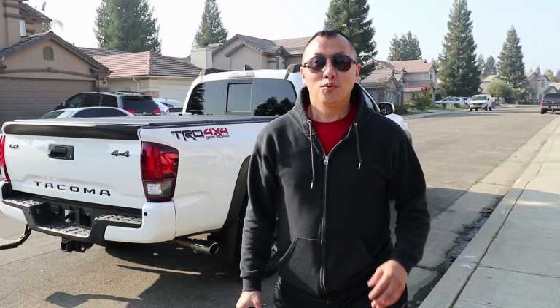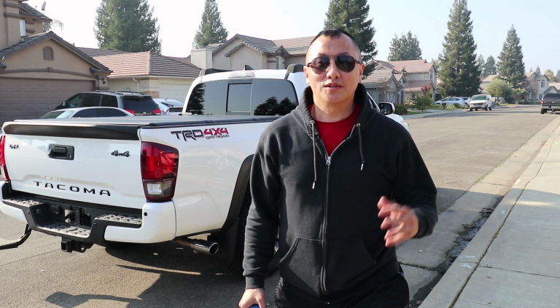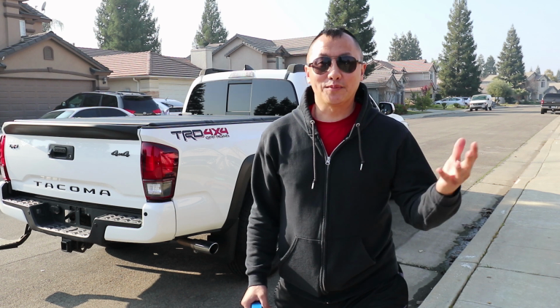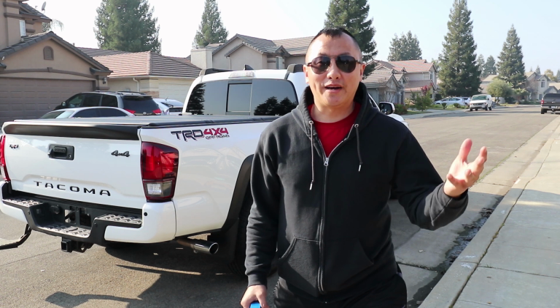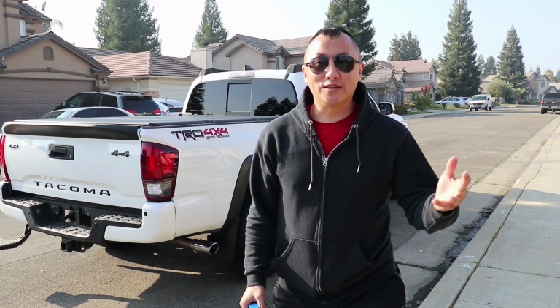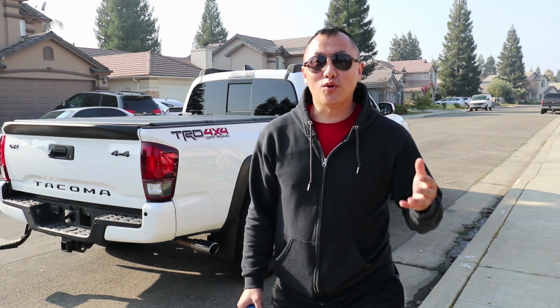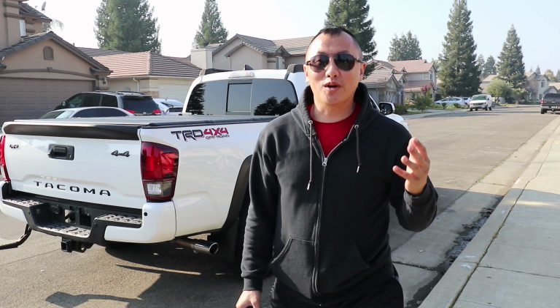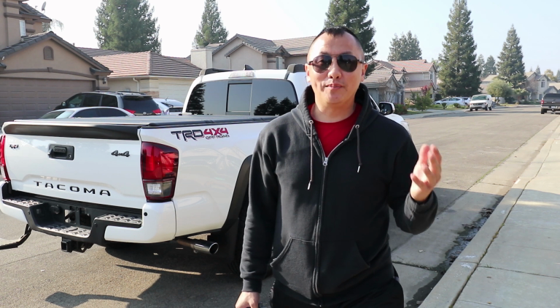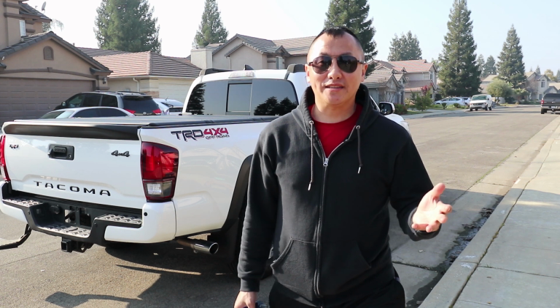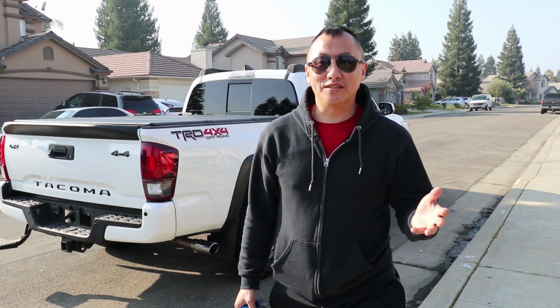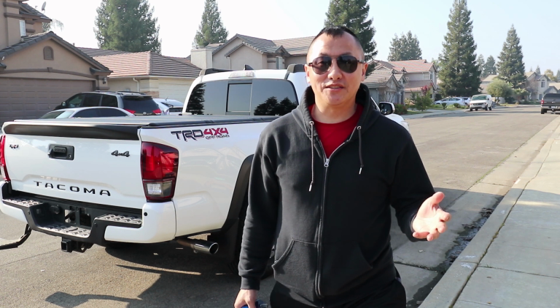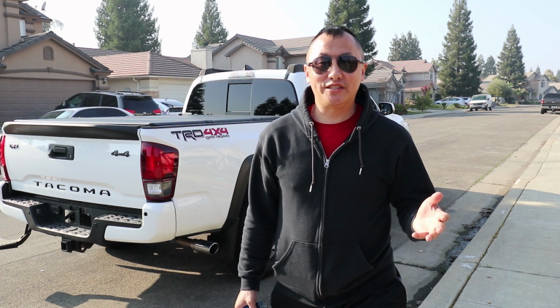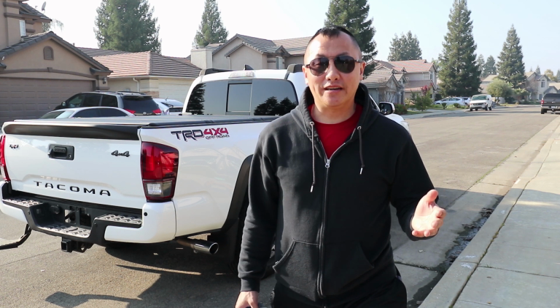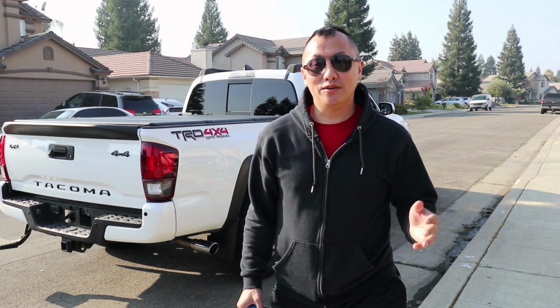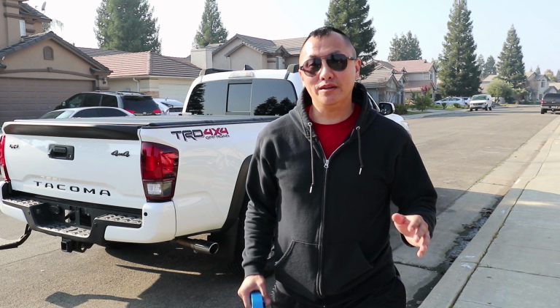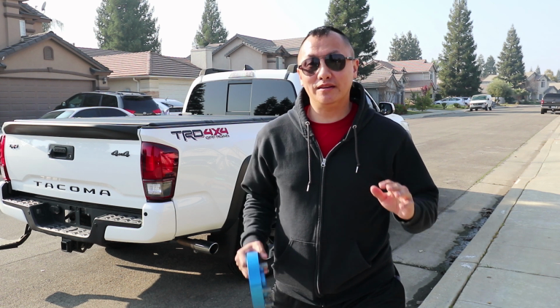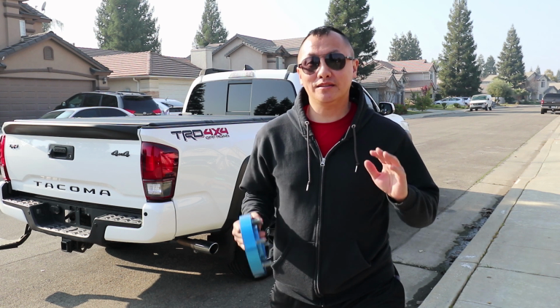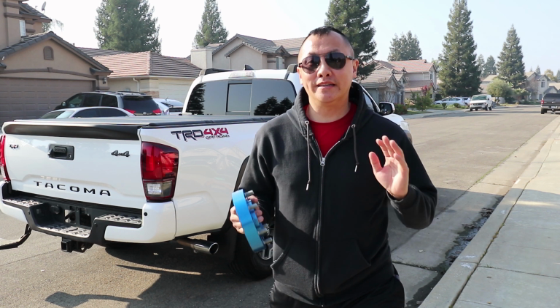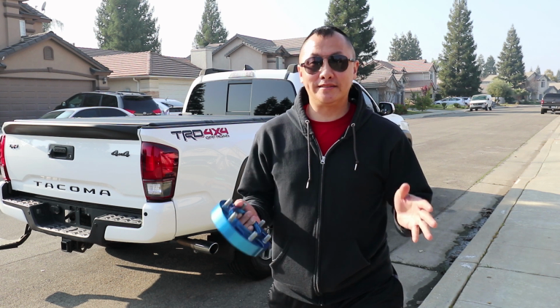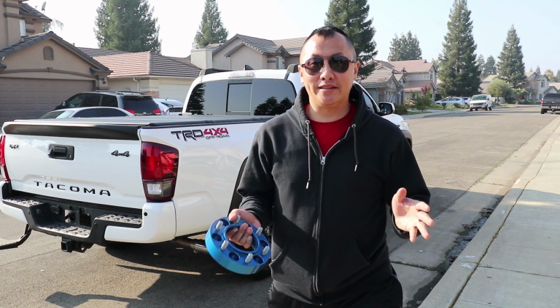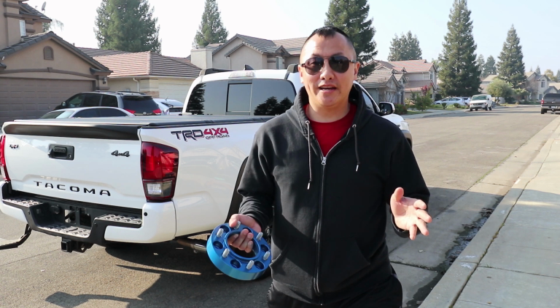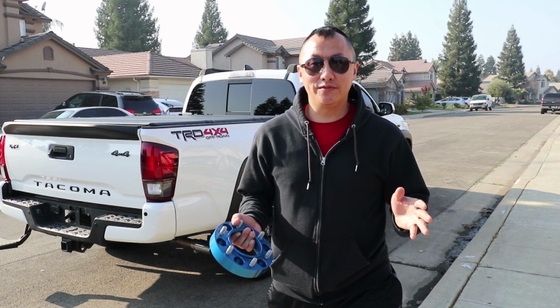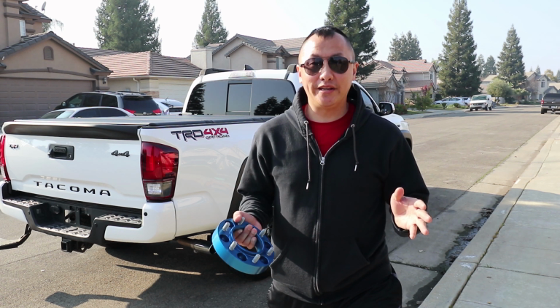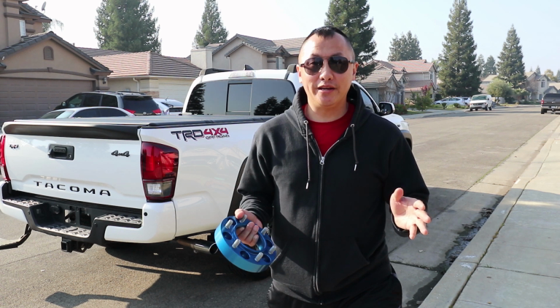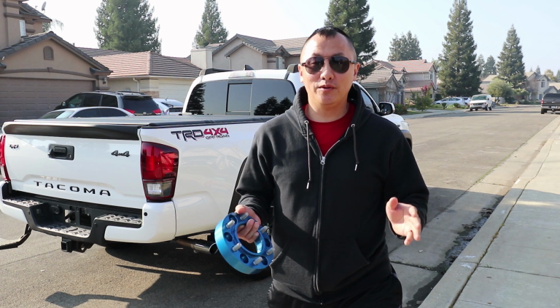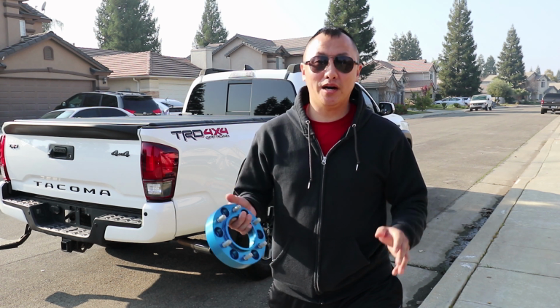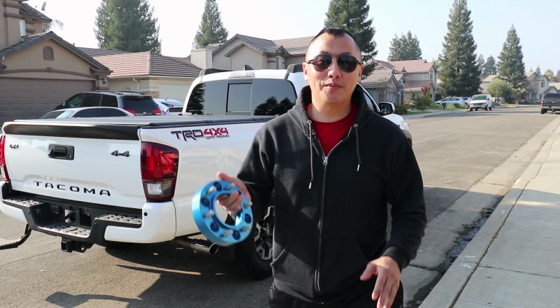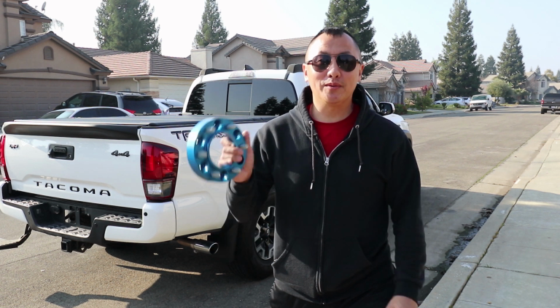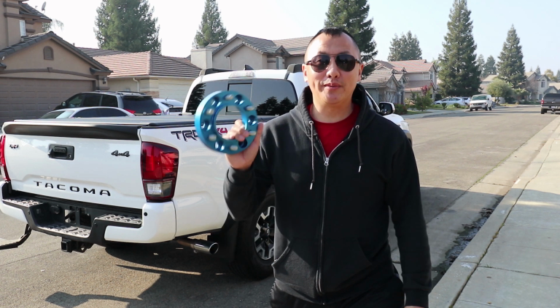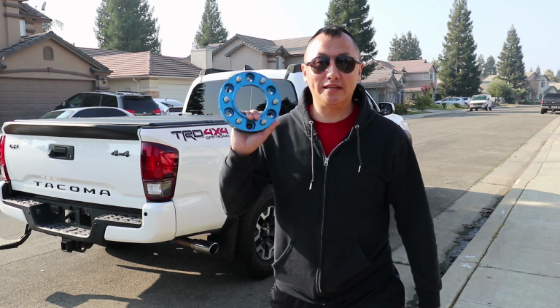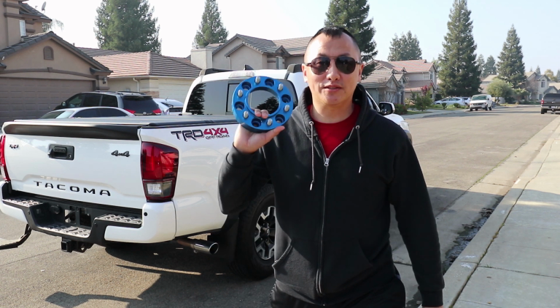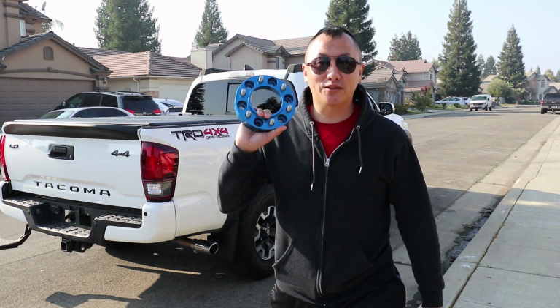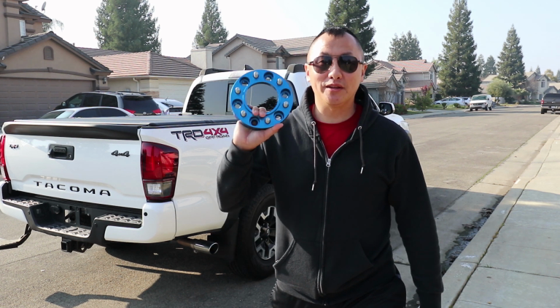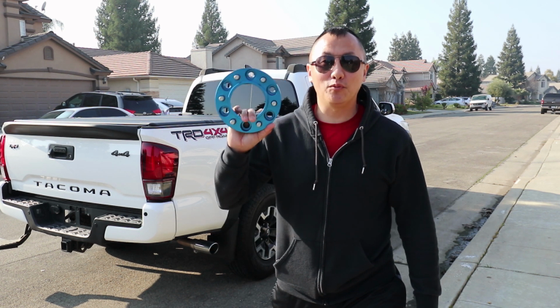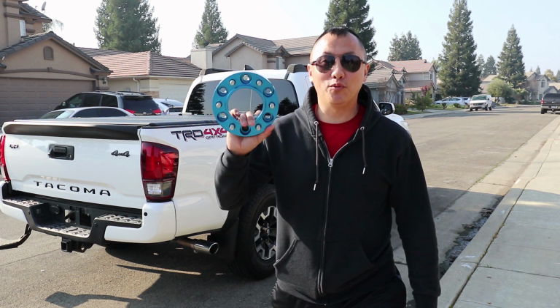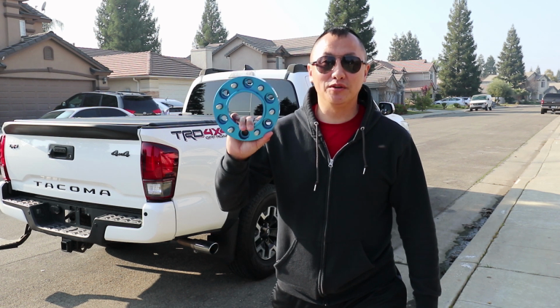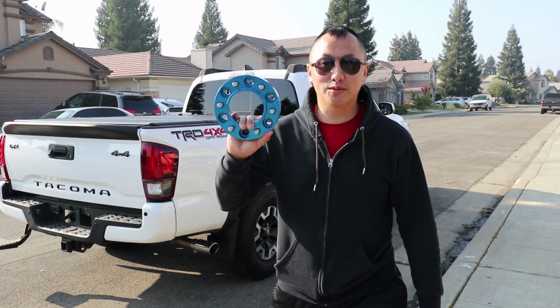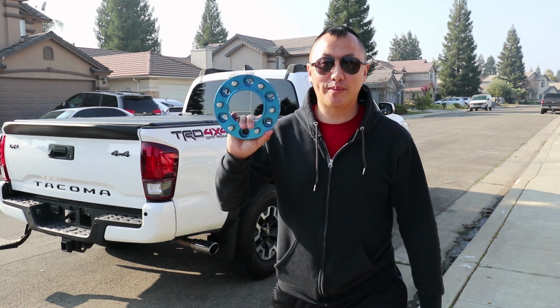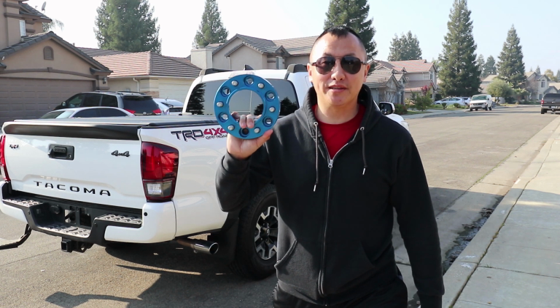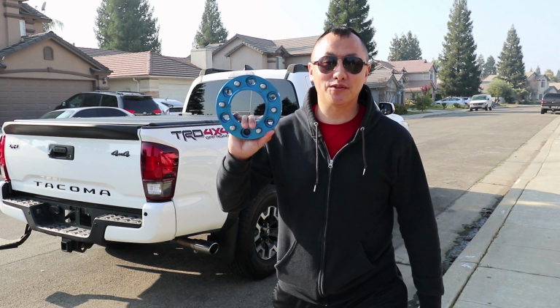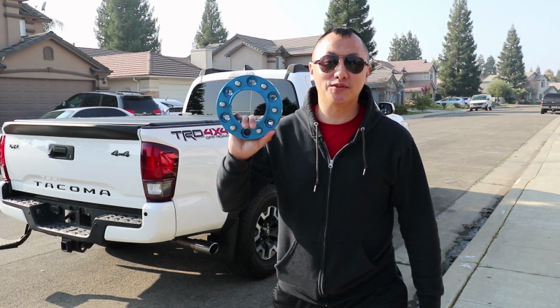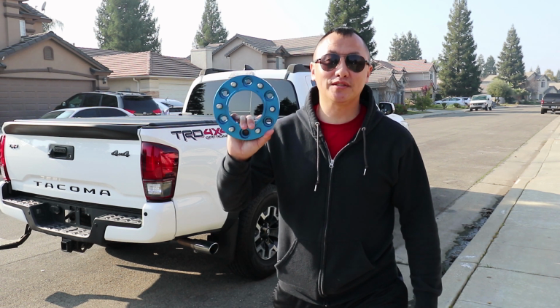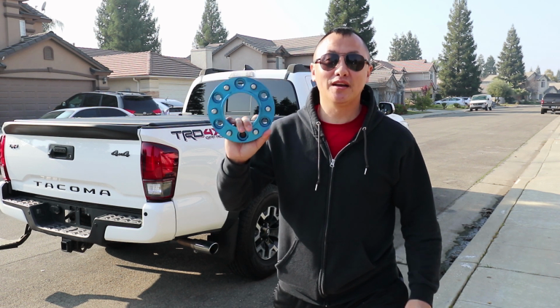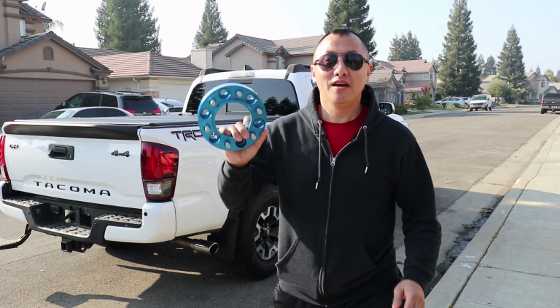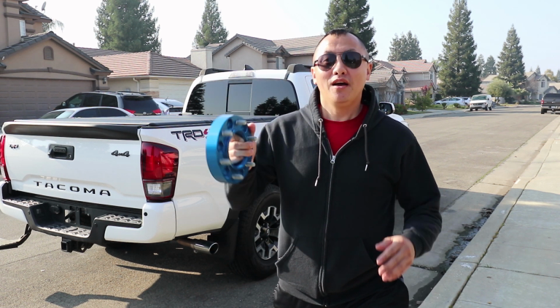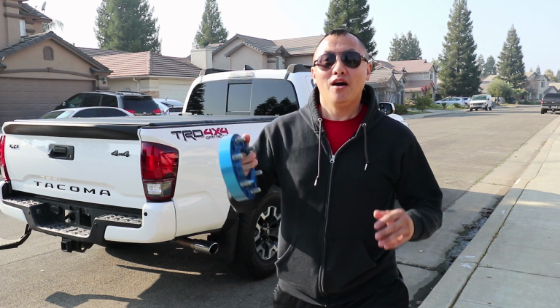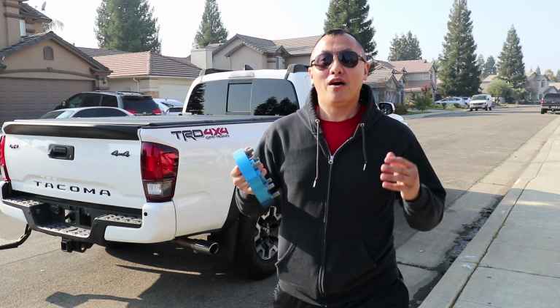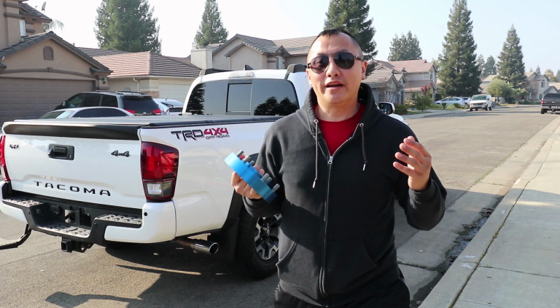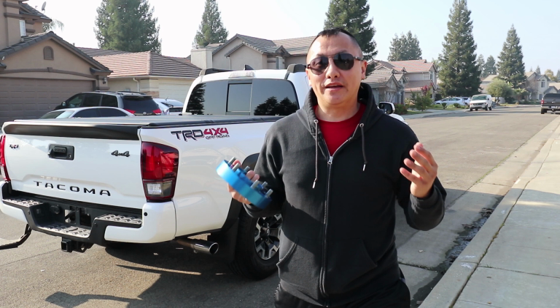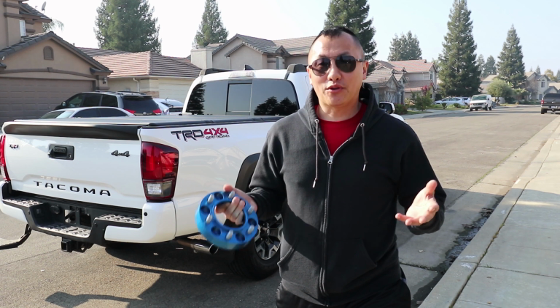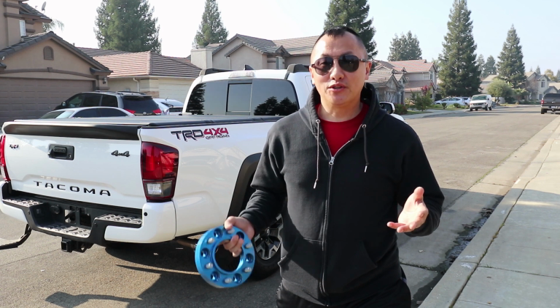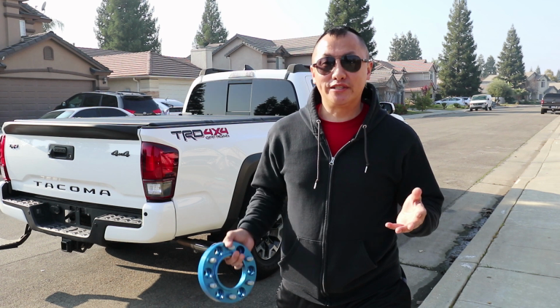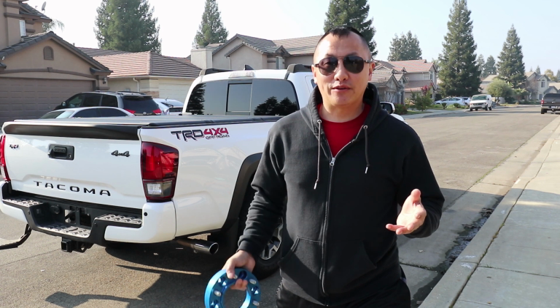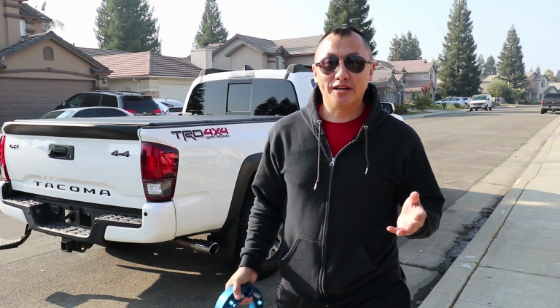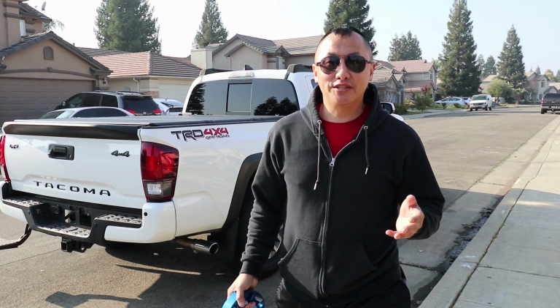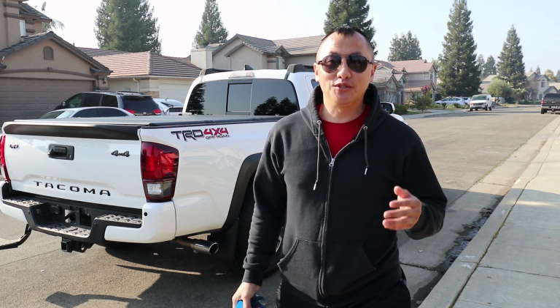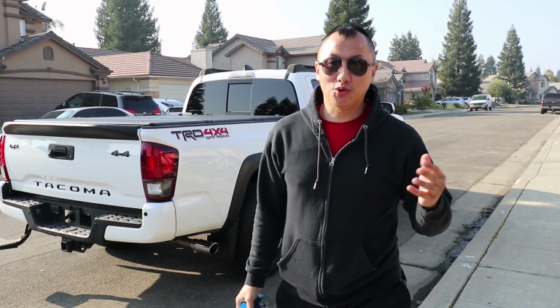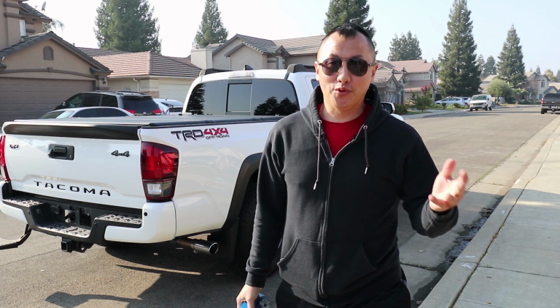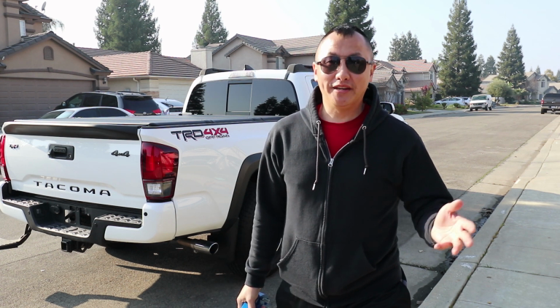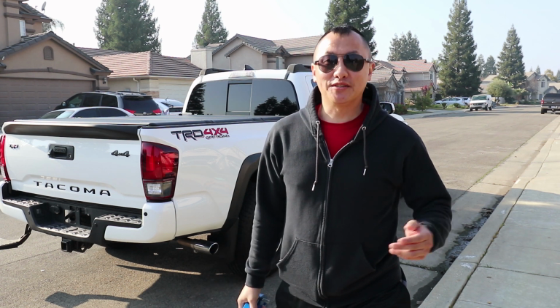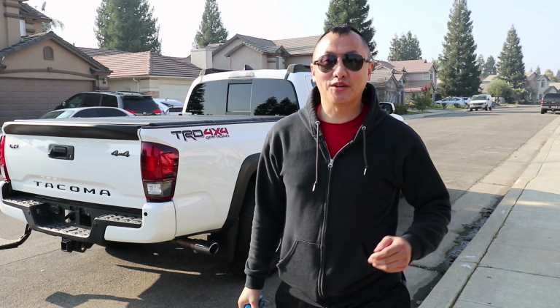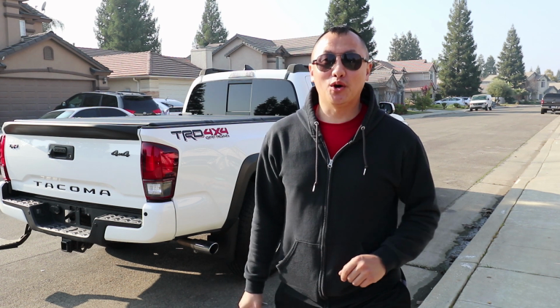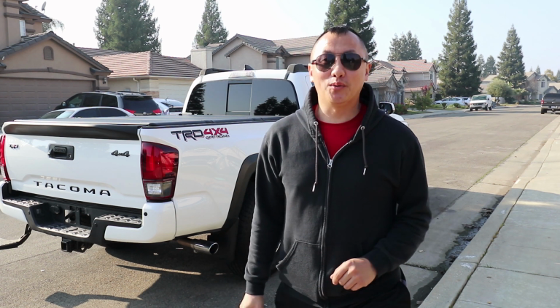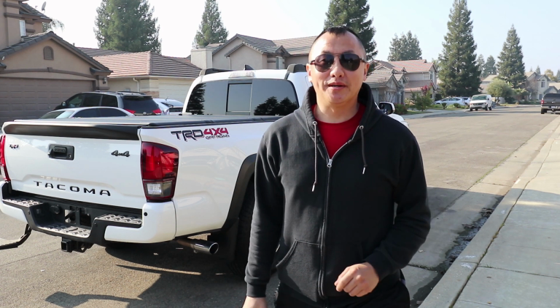What's up guys, welcome back to the channel. In today's video, I'm going to be installing wheel spacers on a third generation Toyota Tacoma.